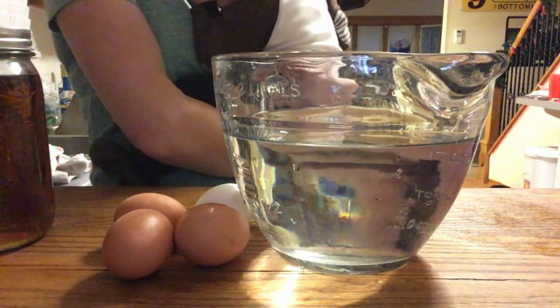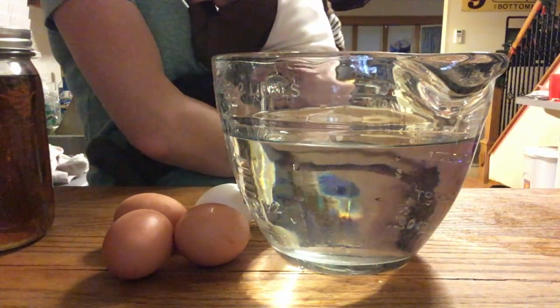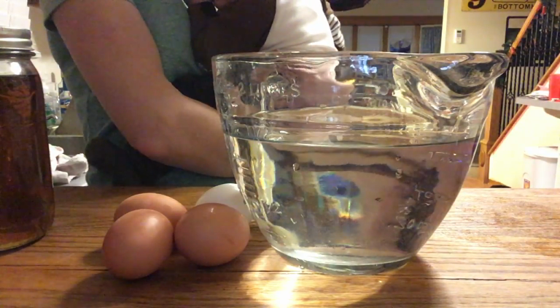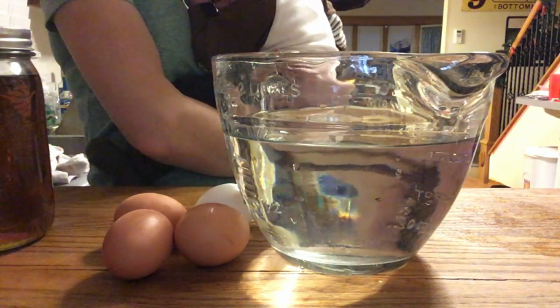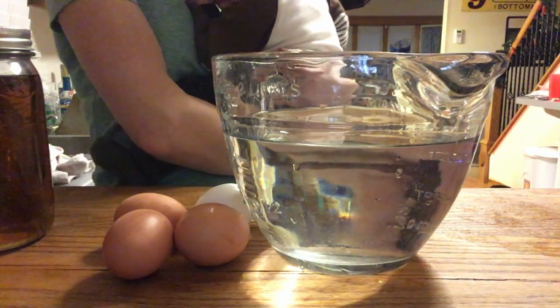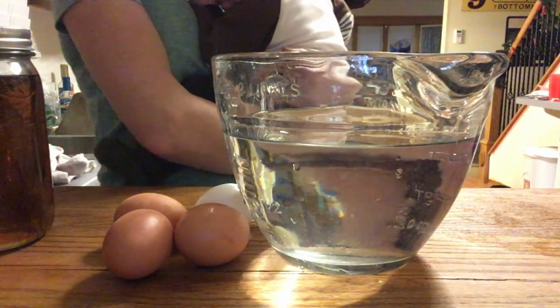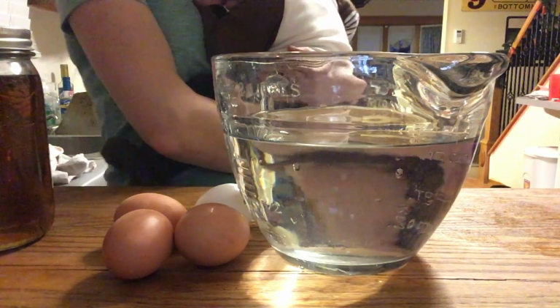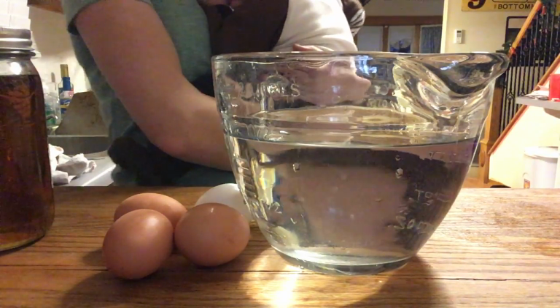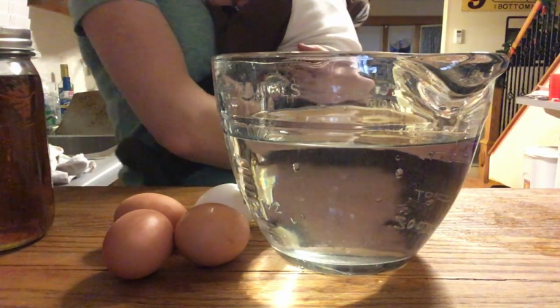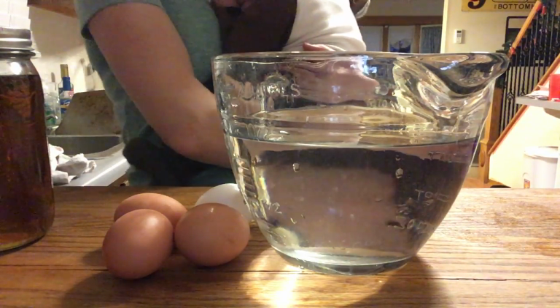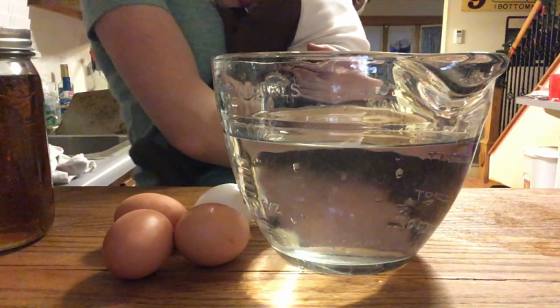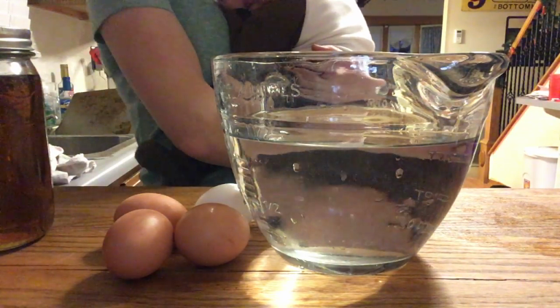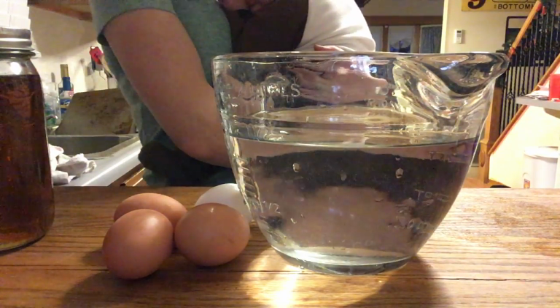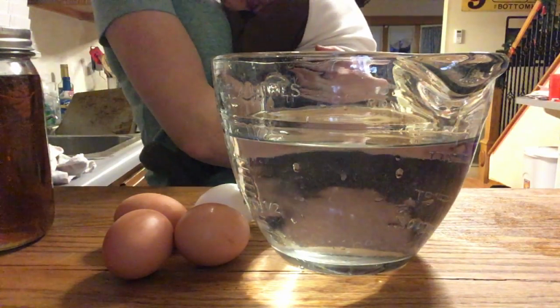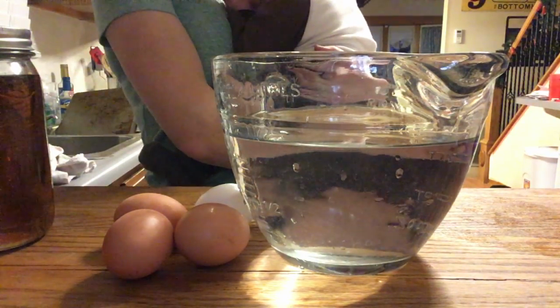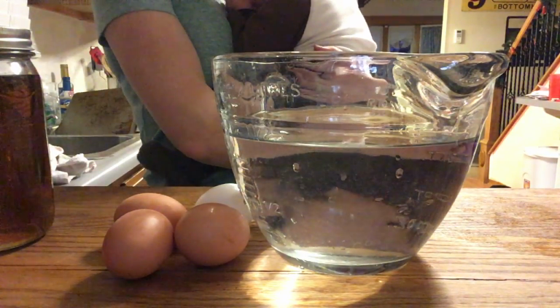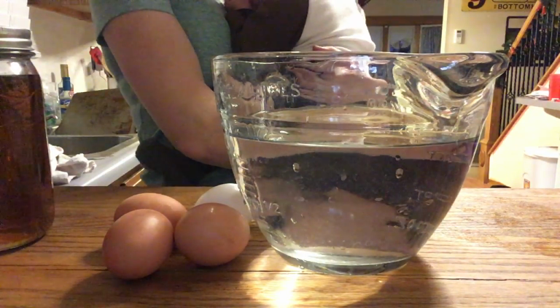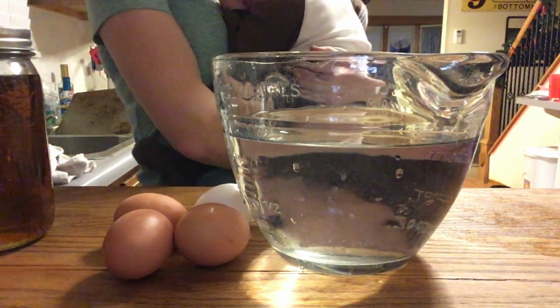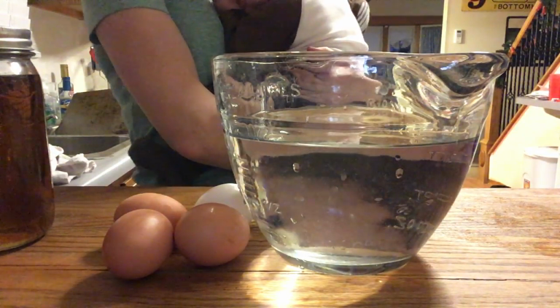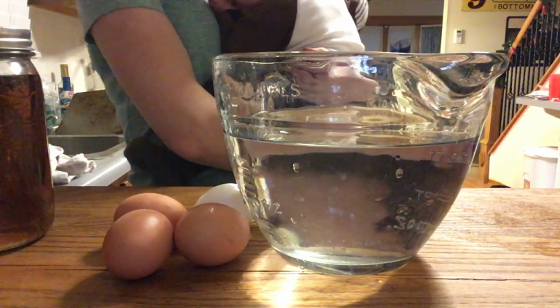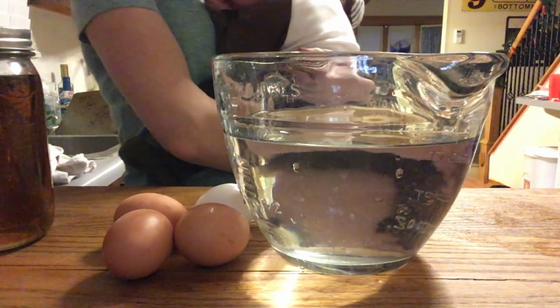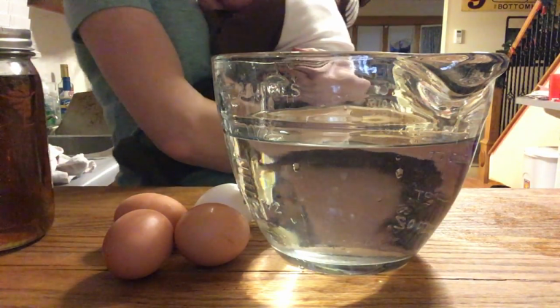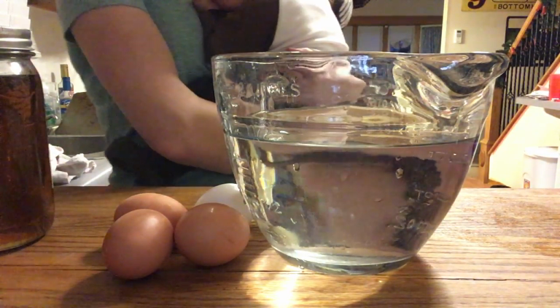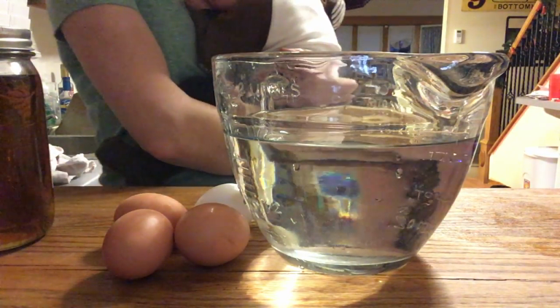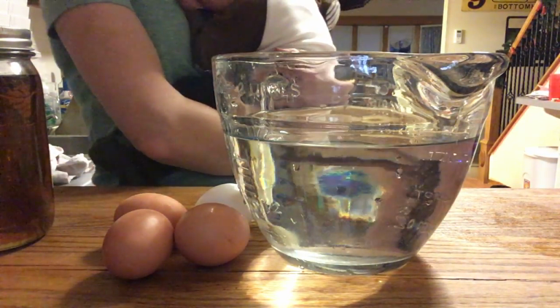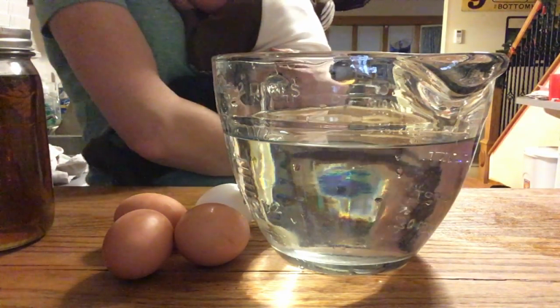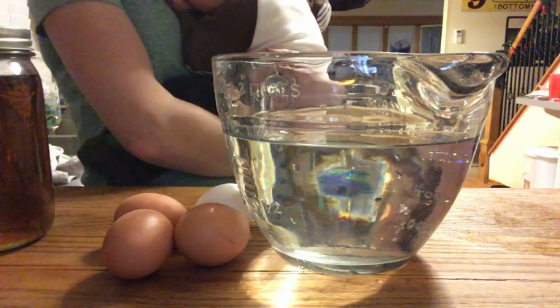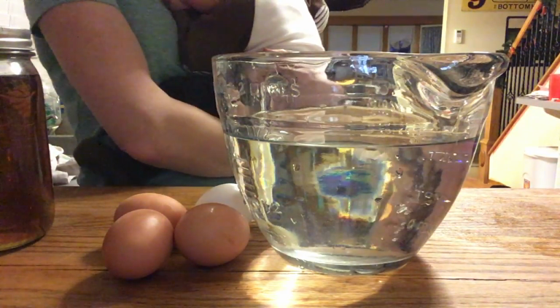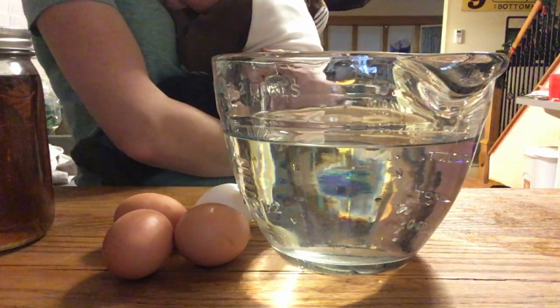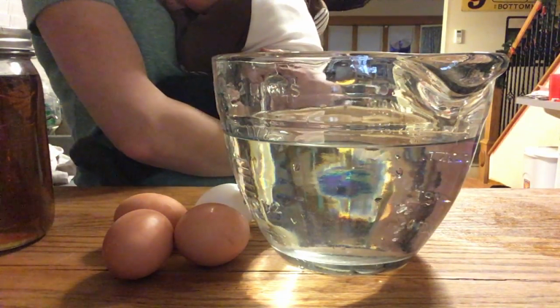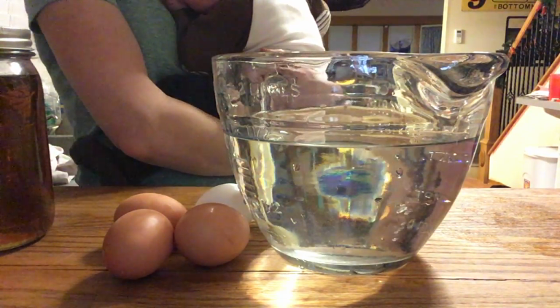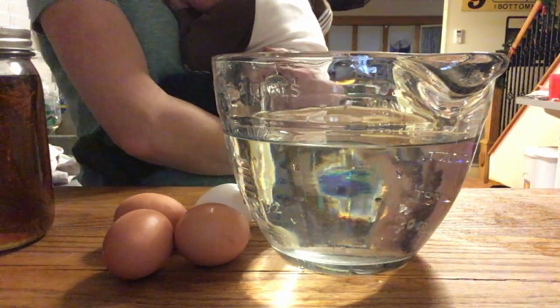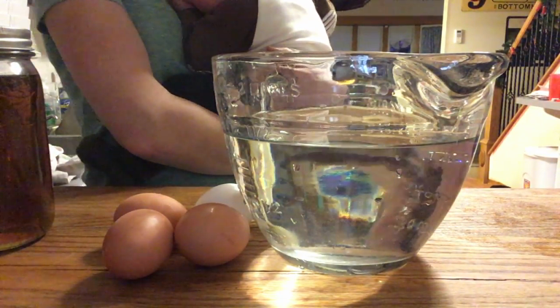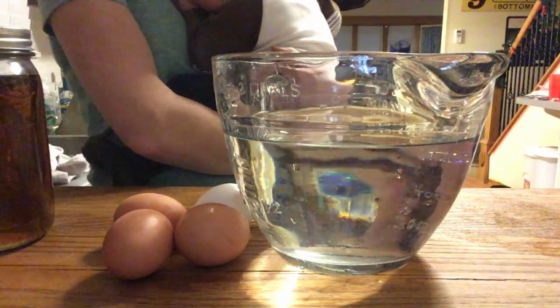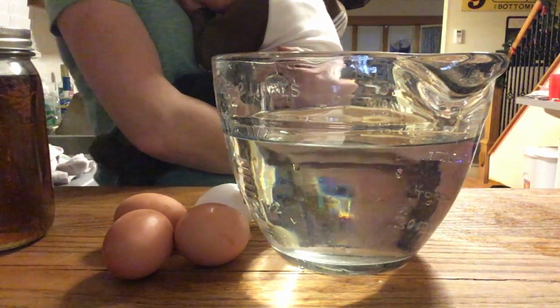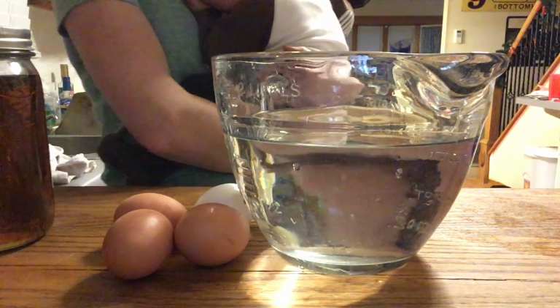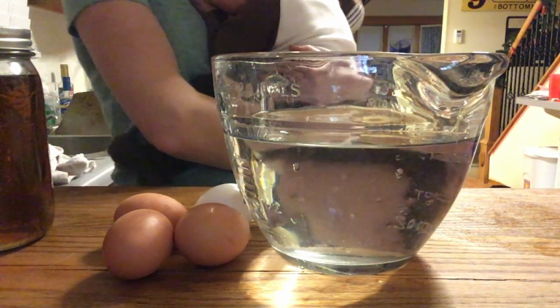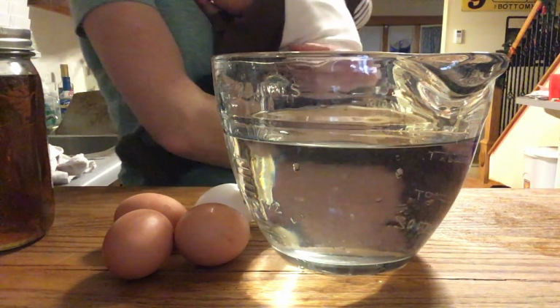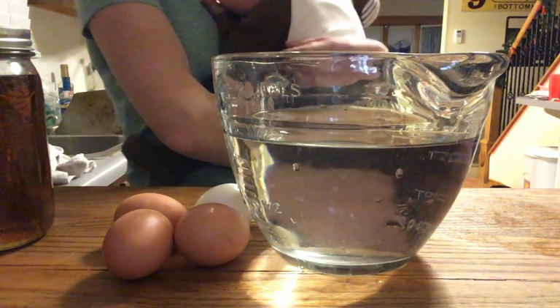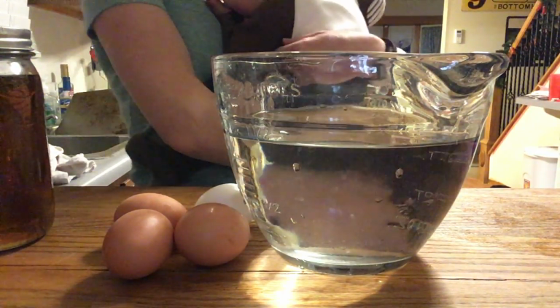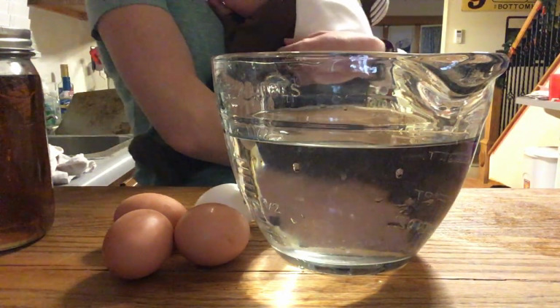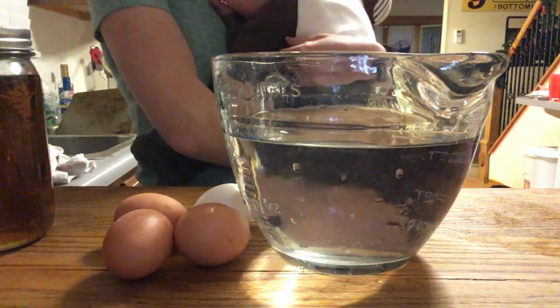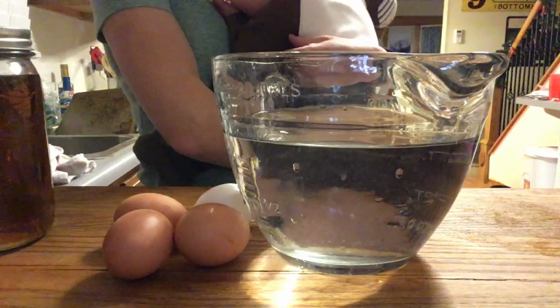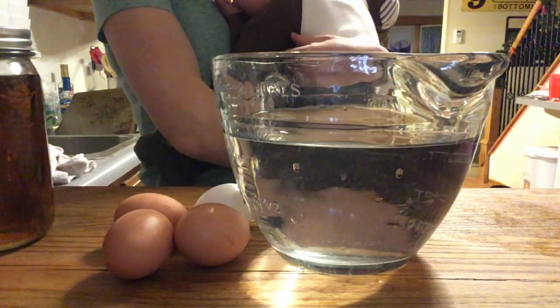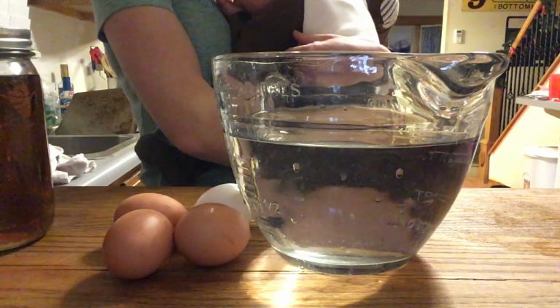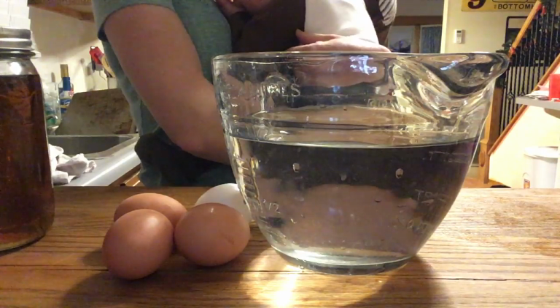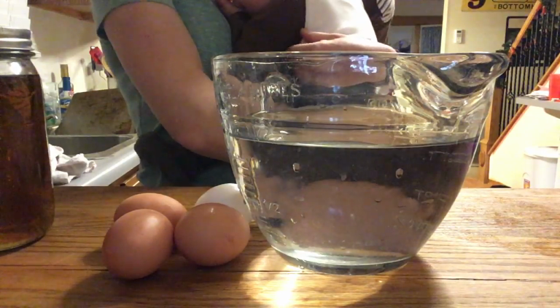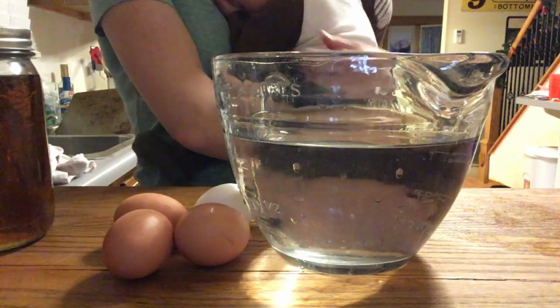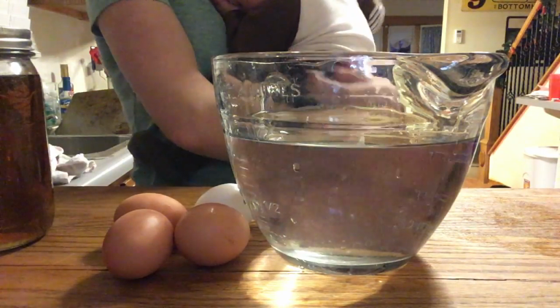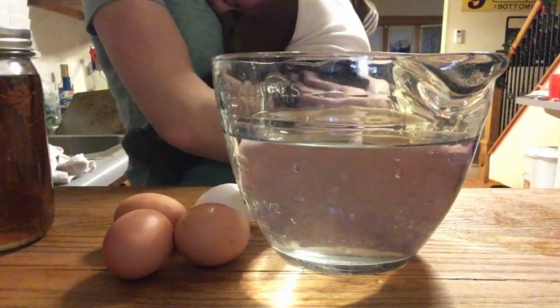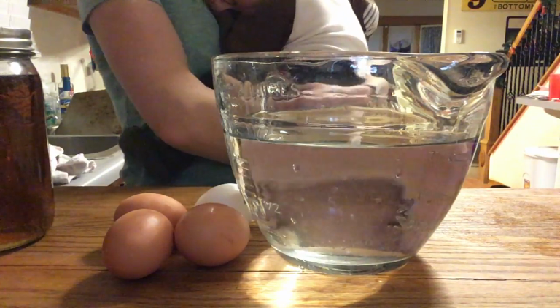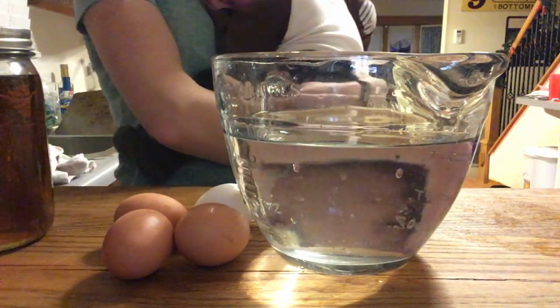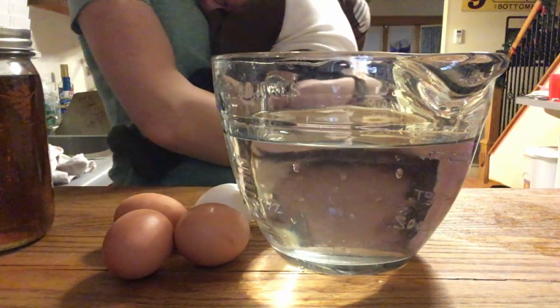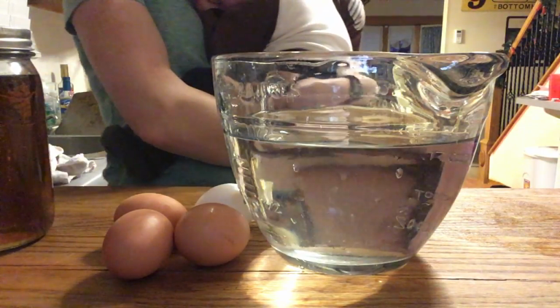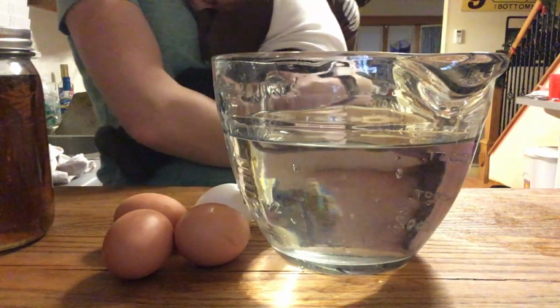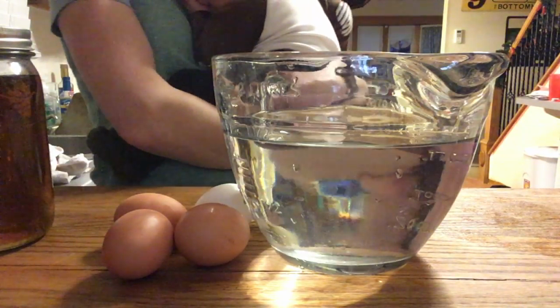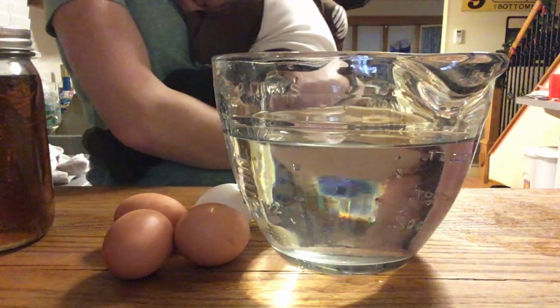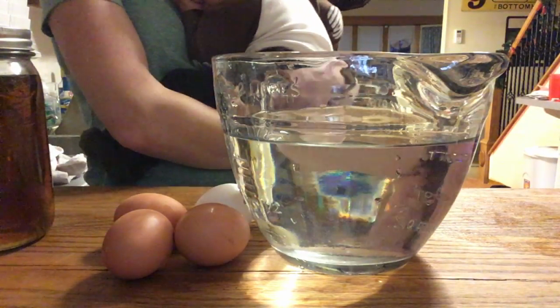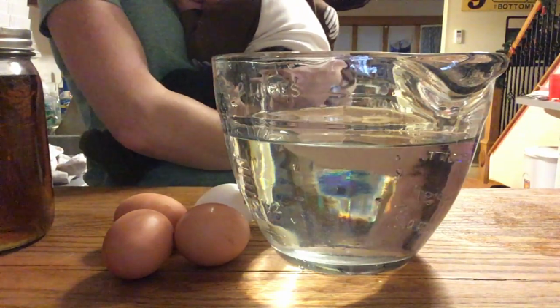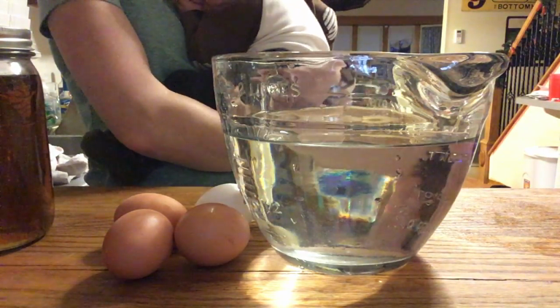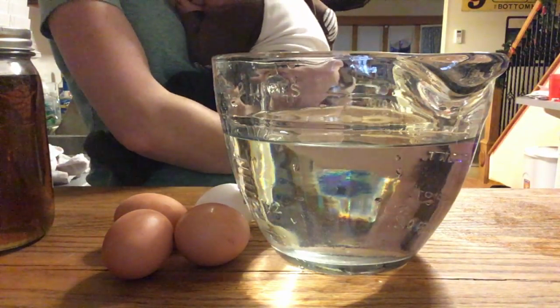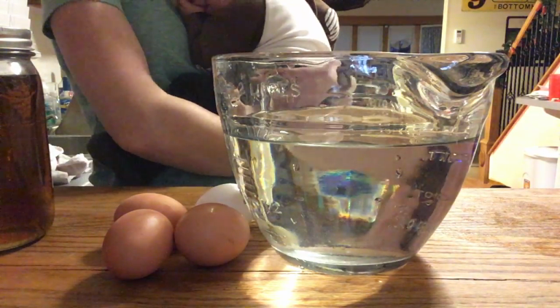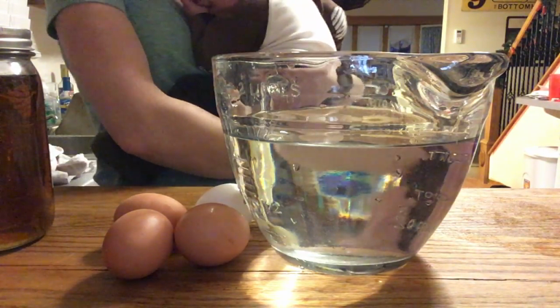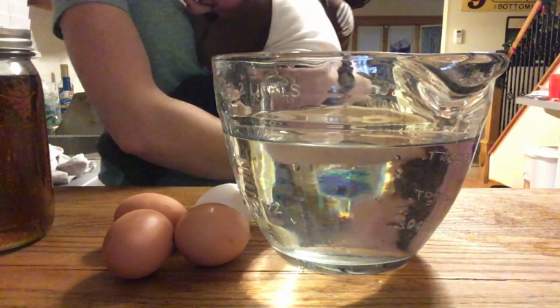I found three eggs in our chicken coop that one of our hens had in hiding. I'm going to do a float test to see if they're still good.